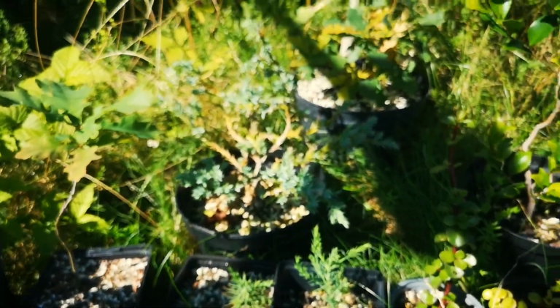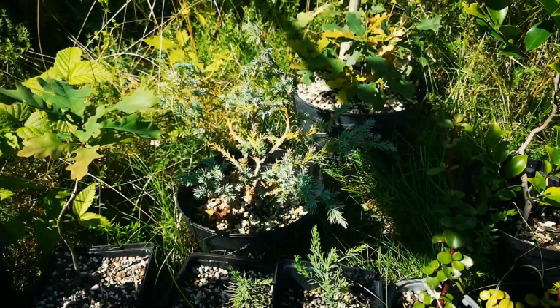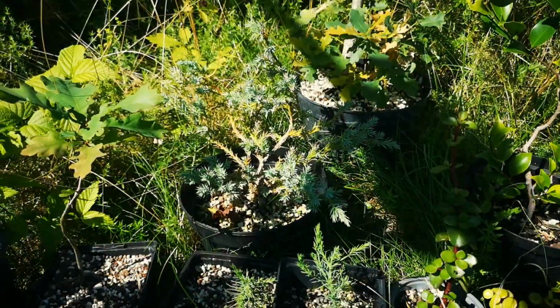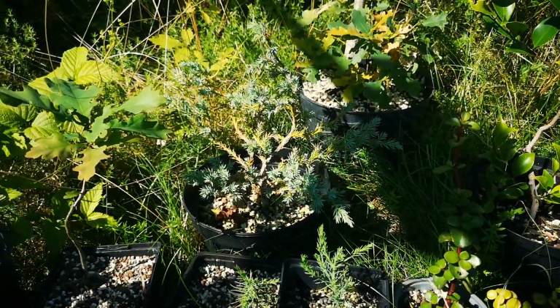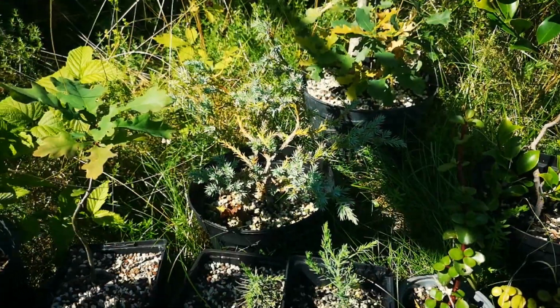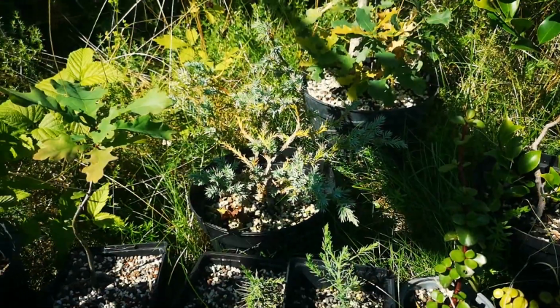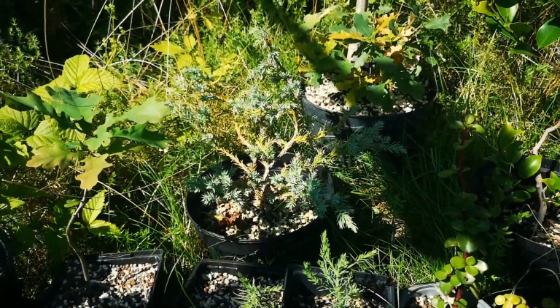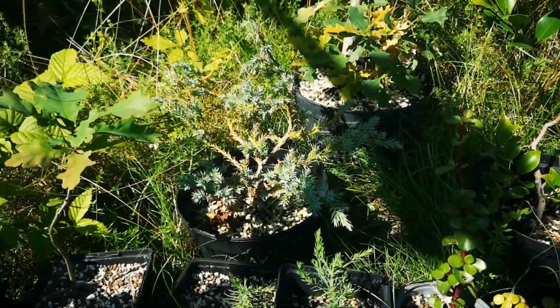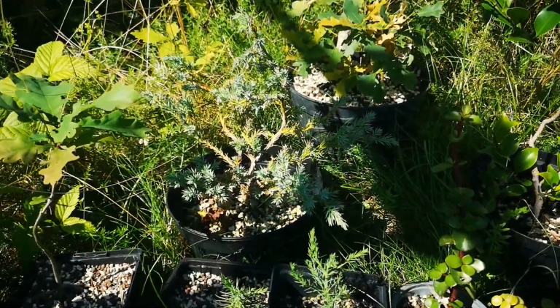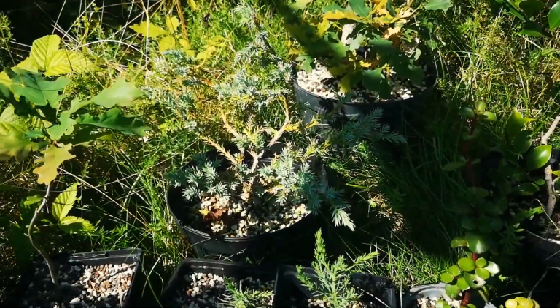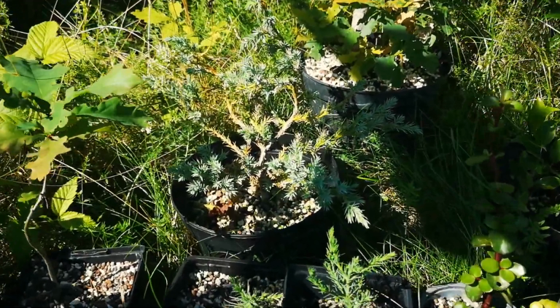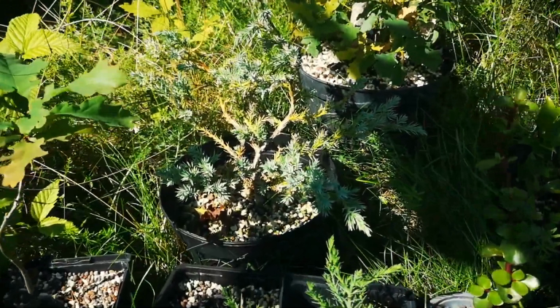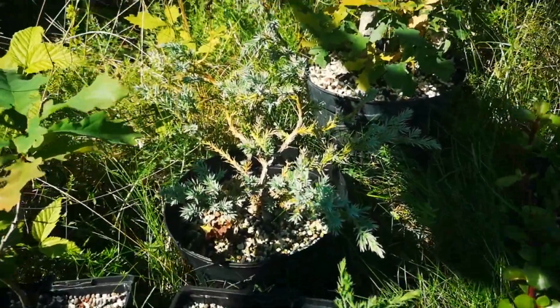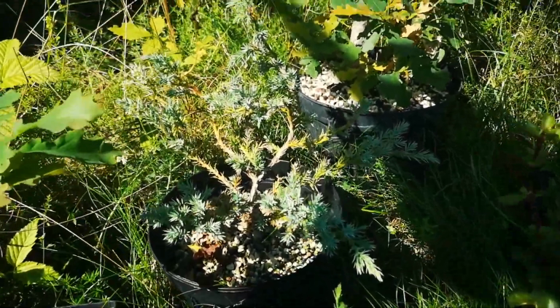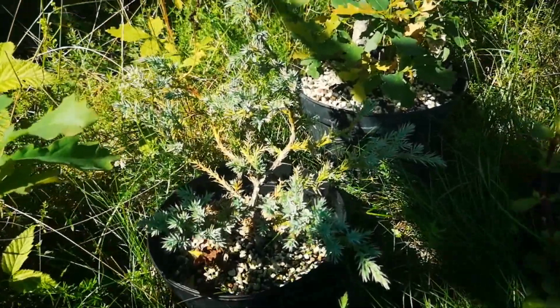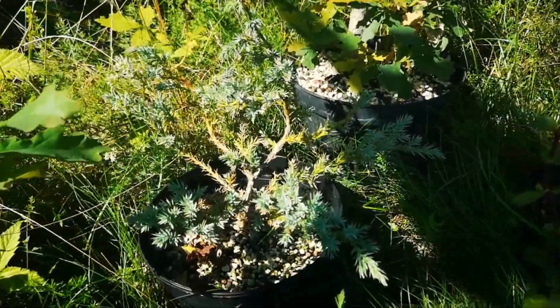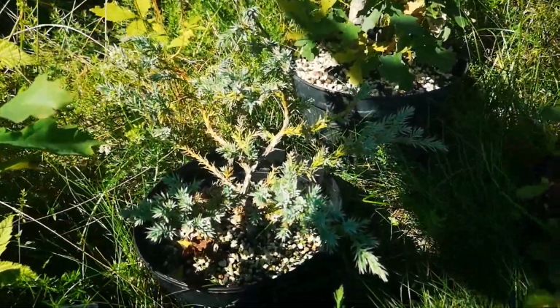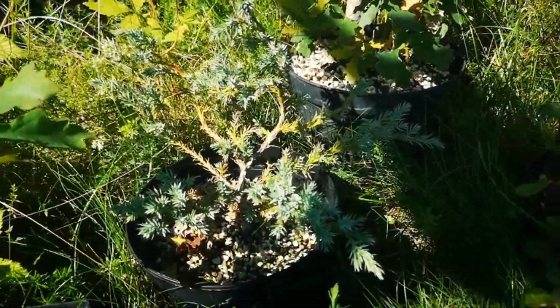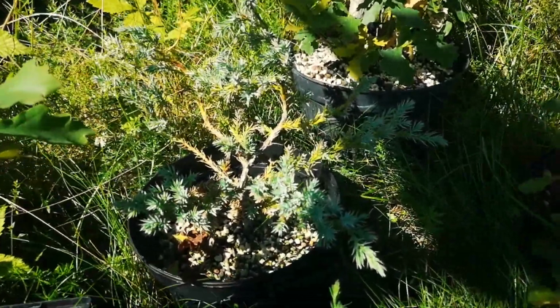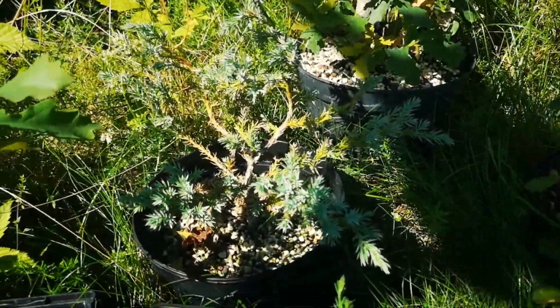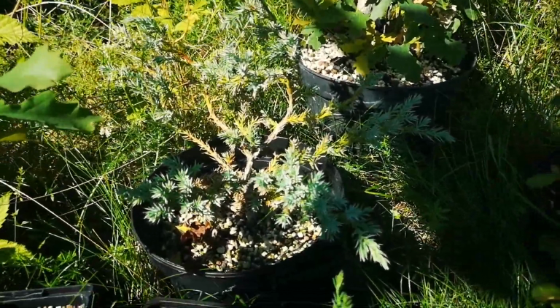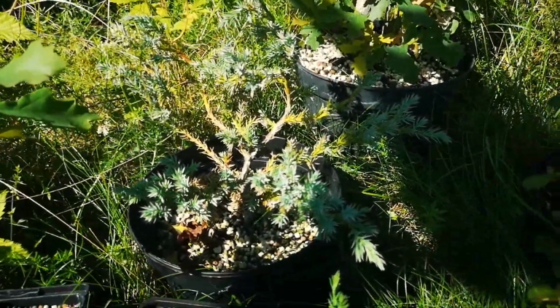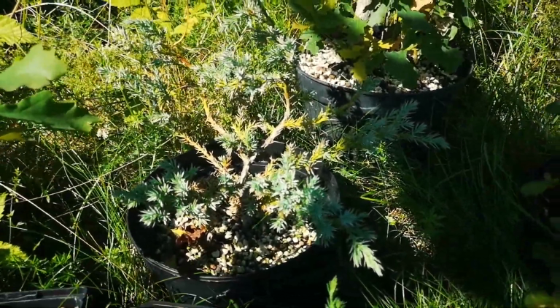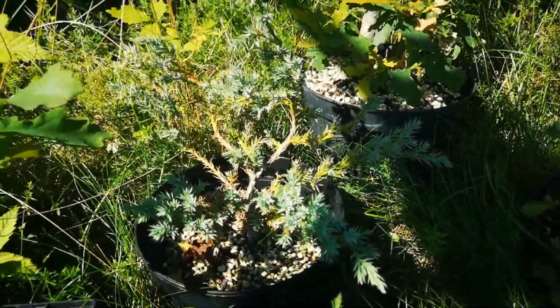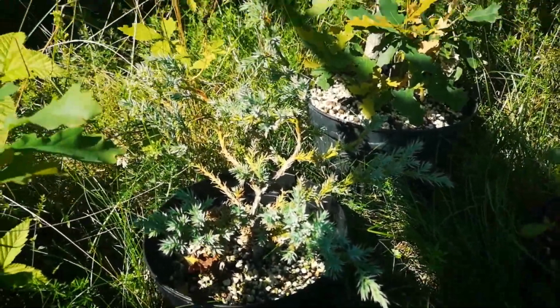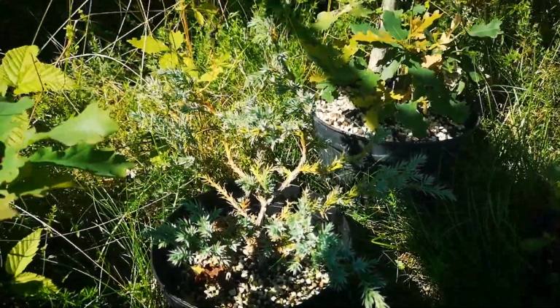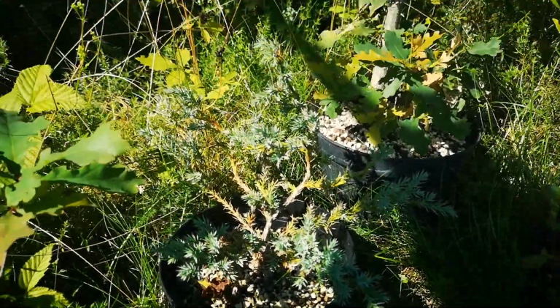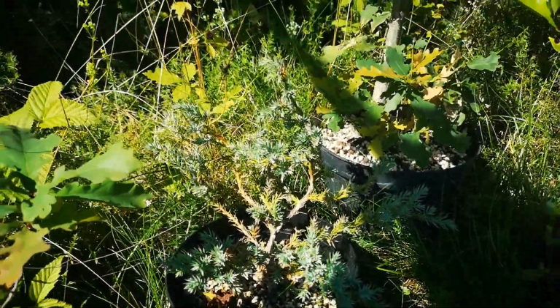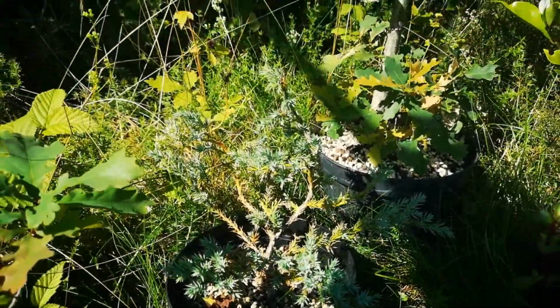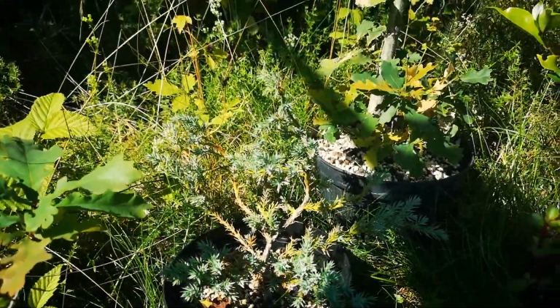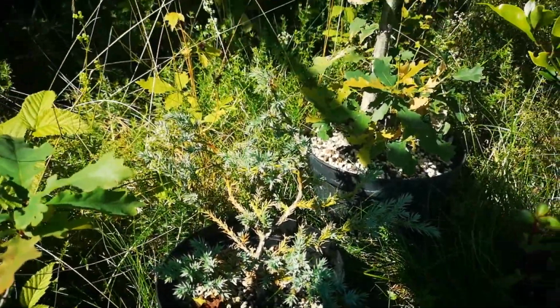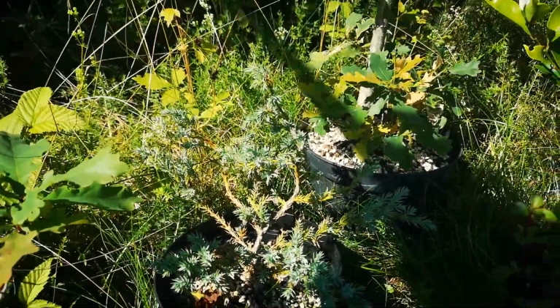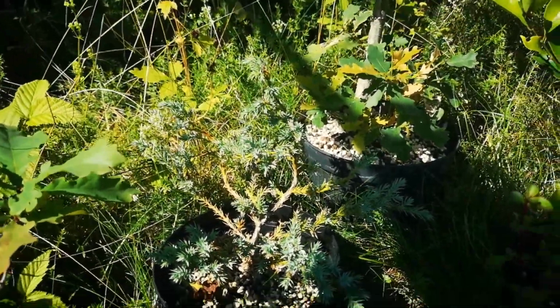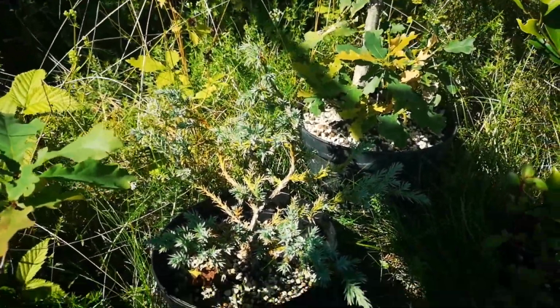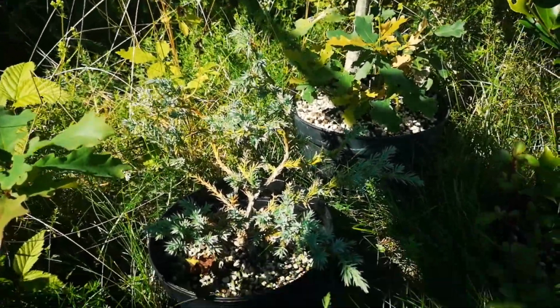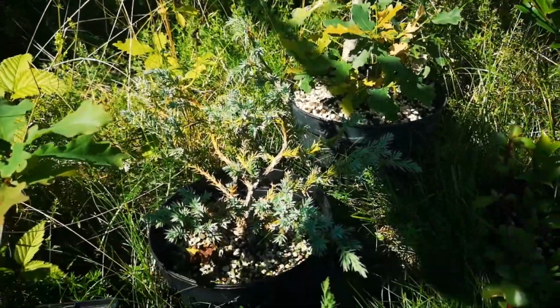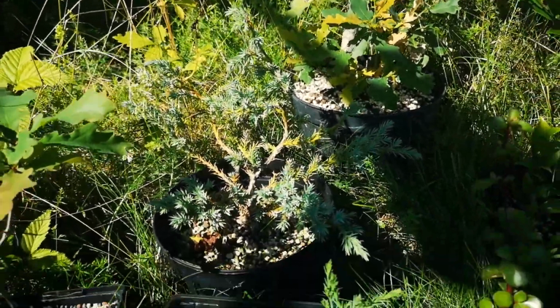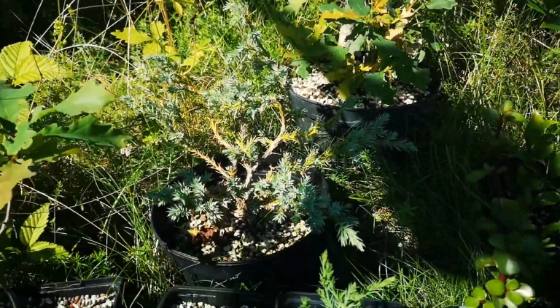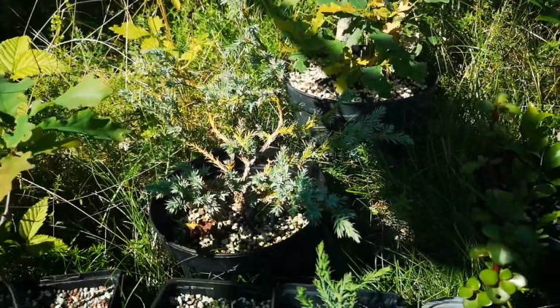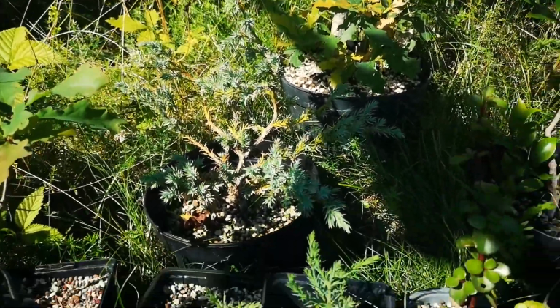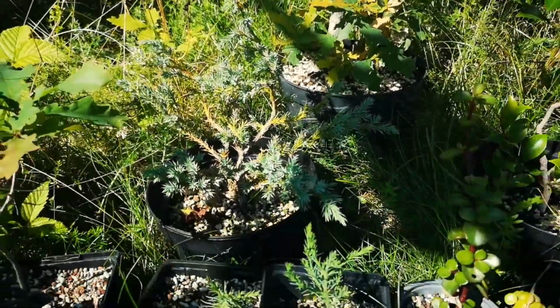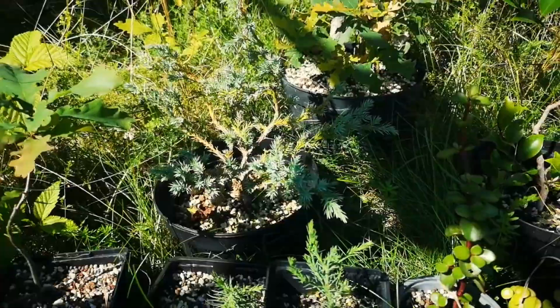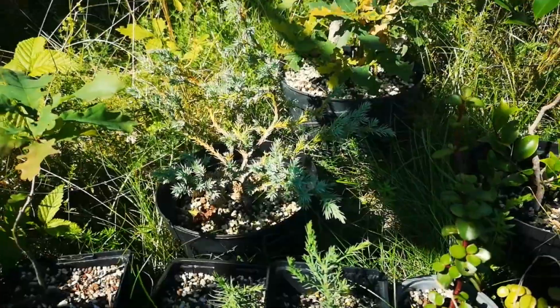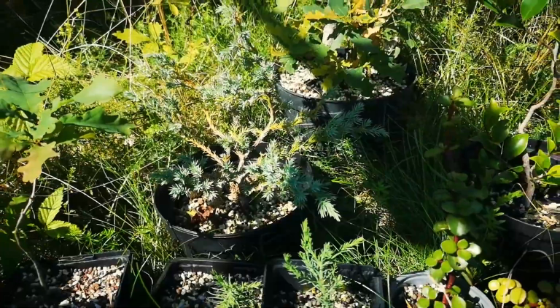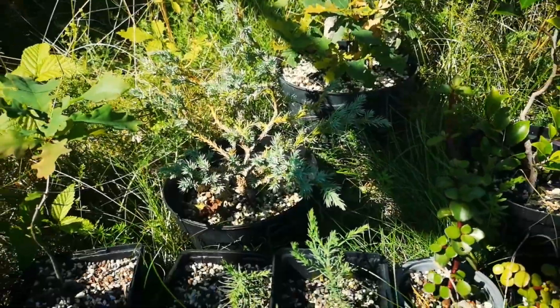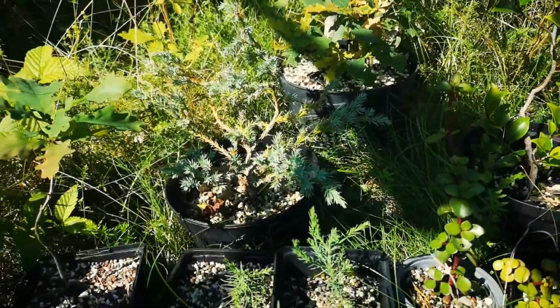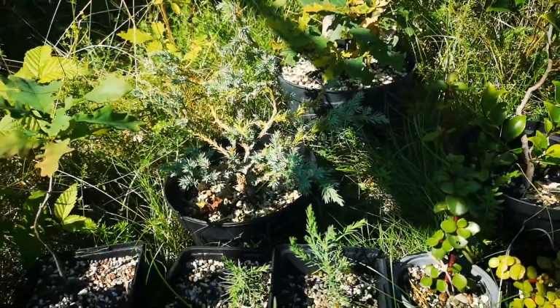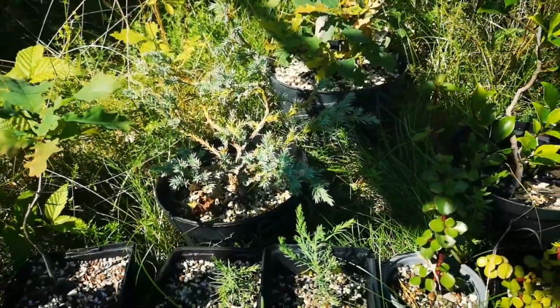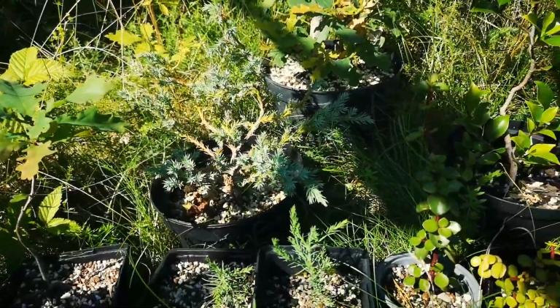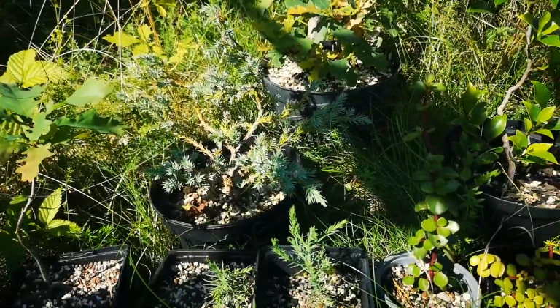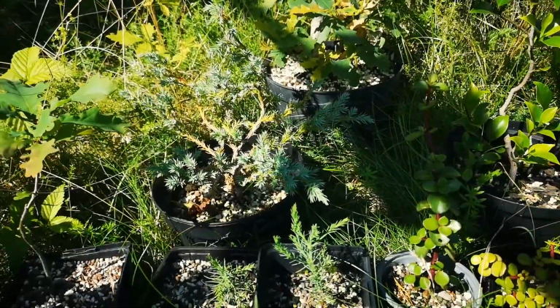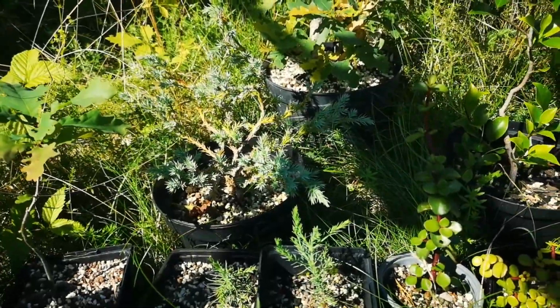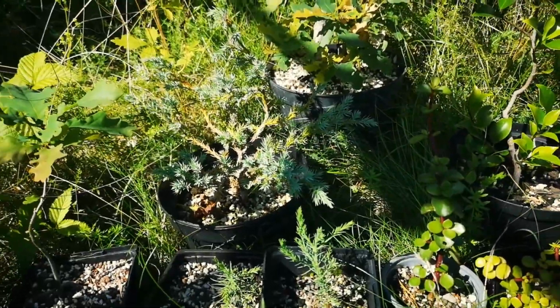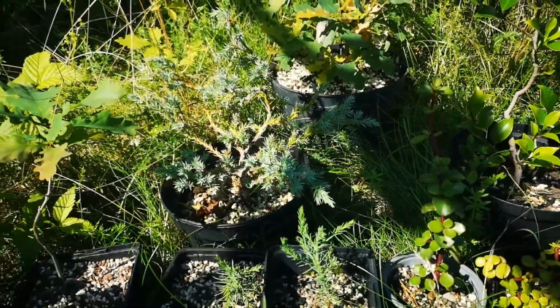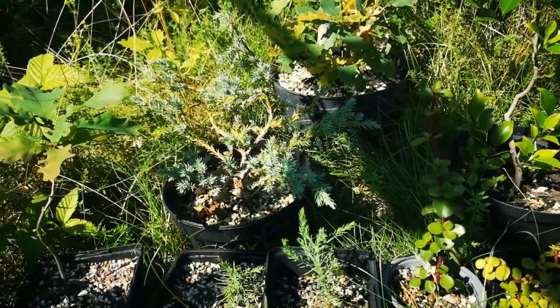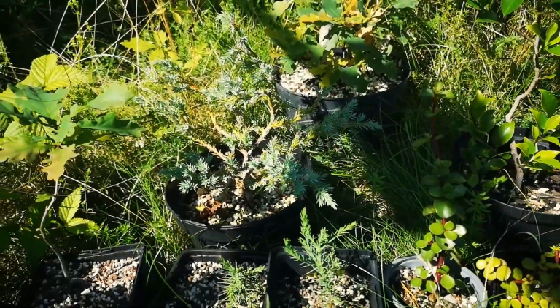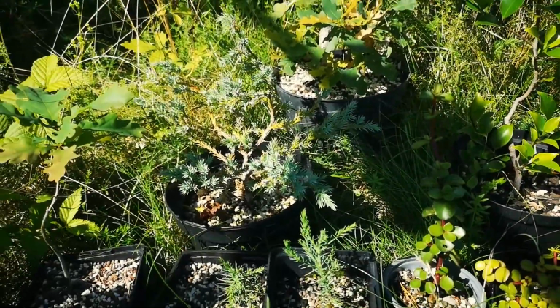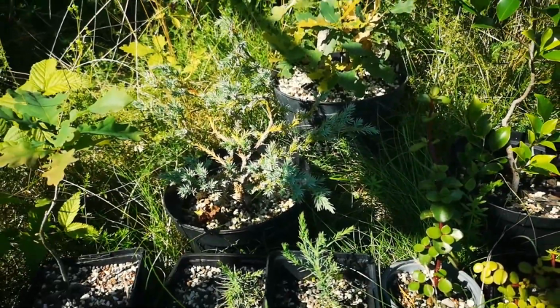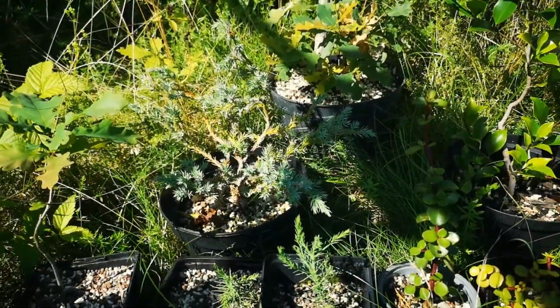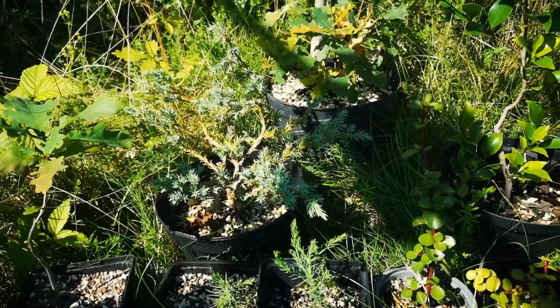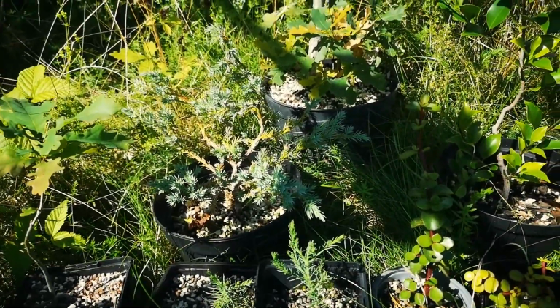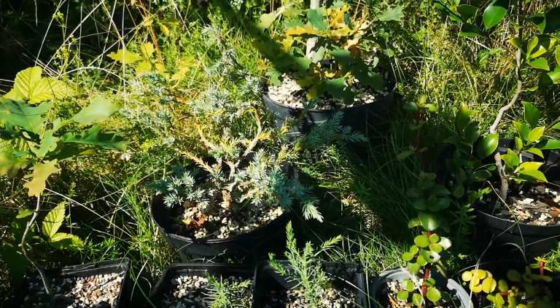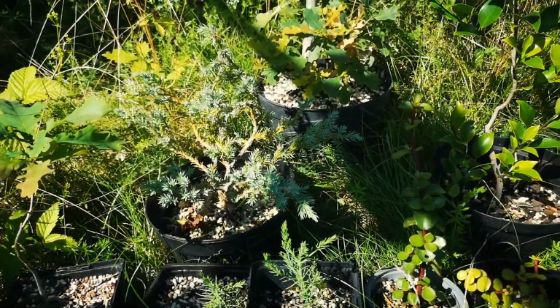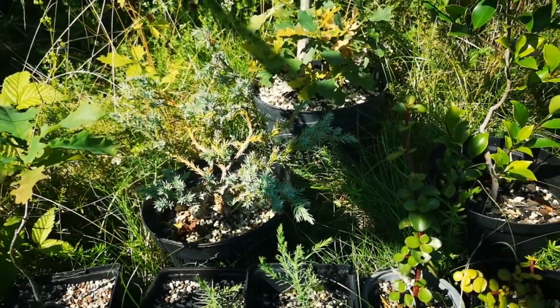Here's some sort of juniper — it has kind of a bluish color to the needles.